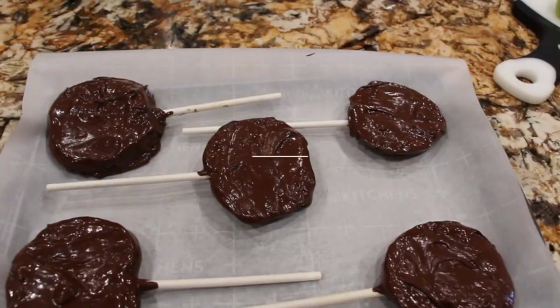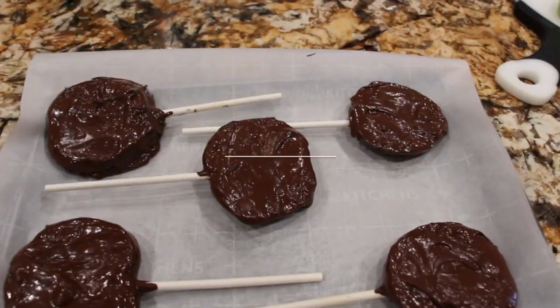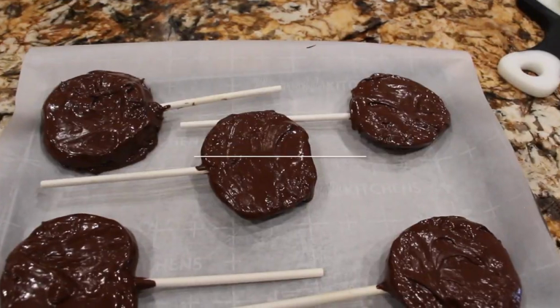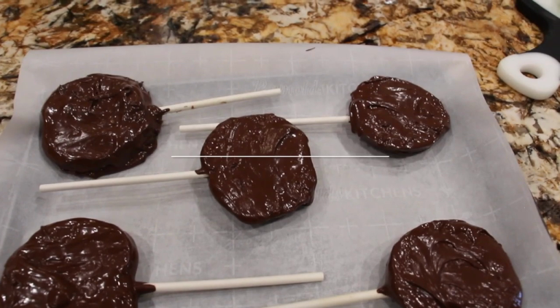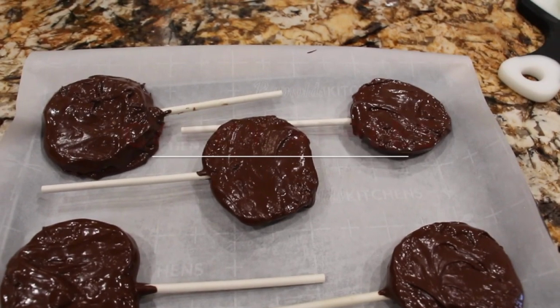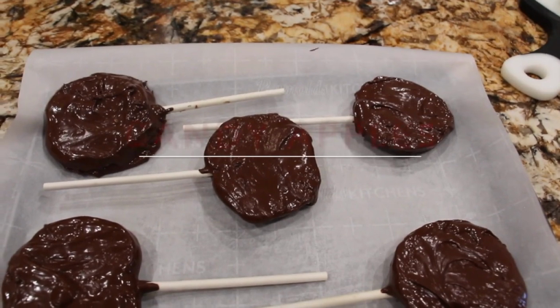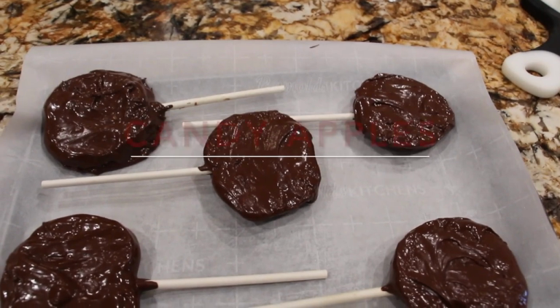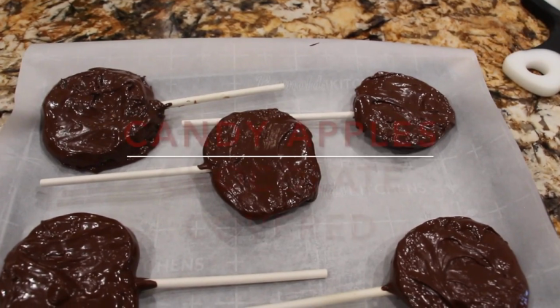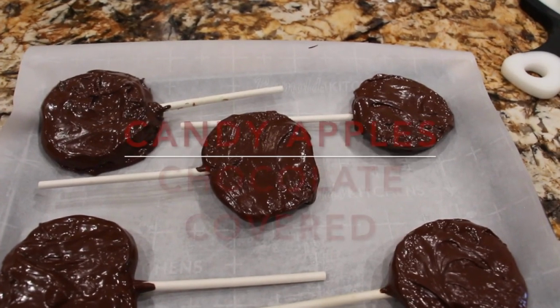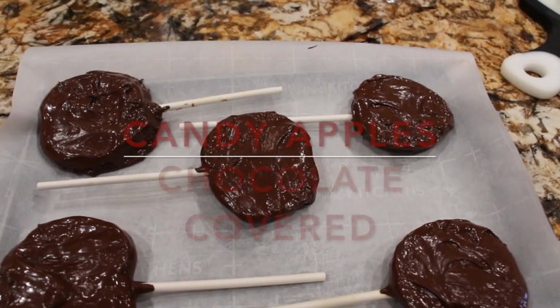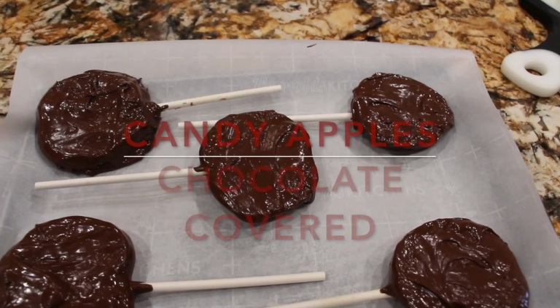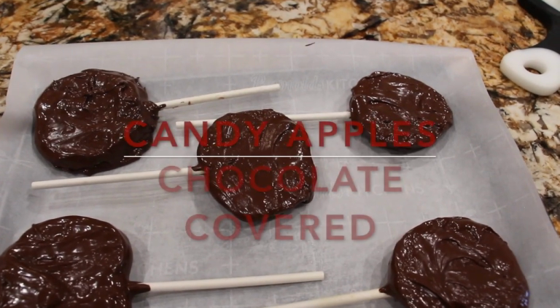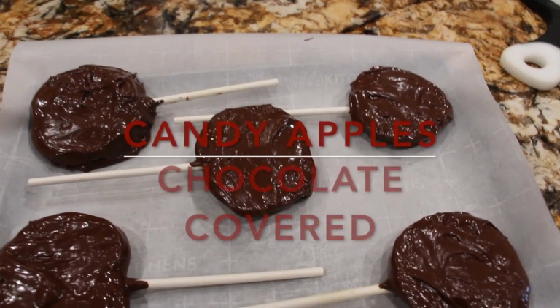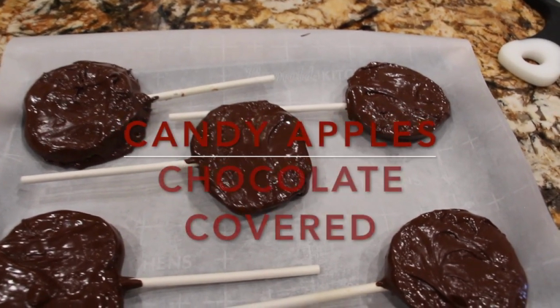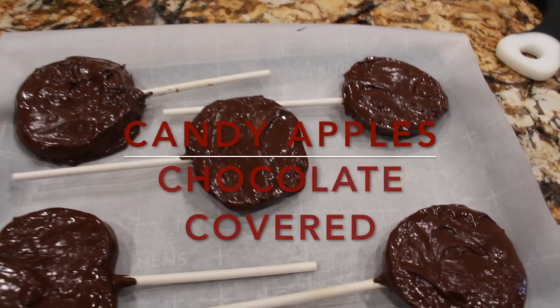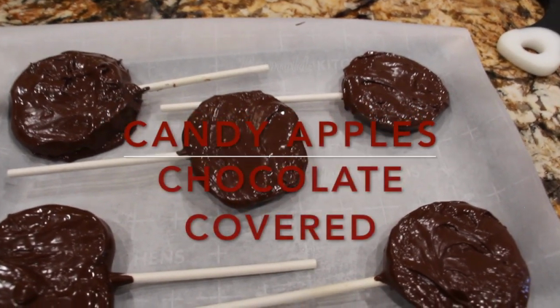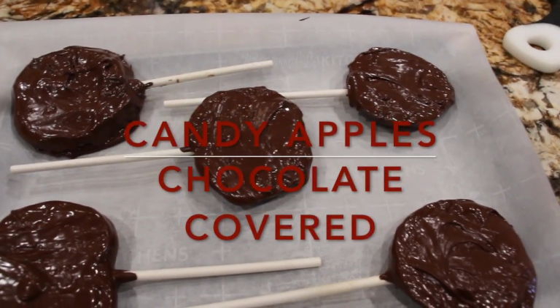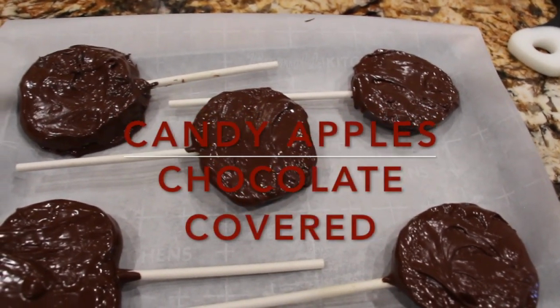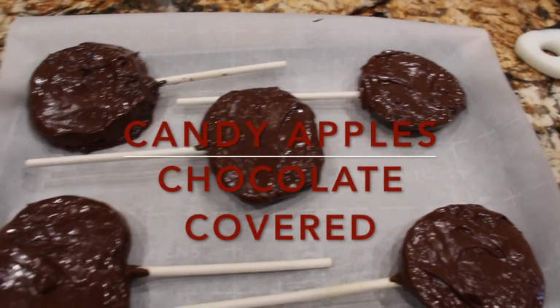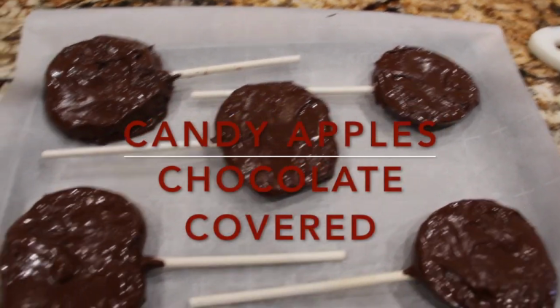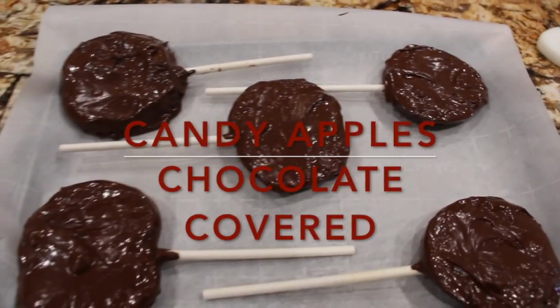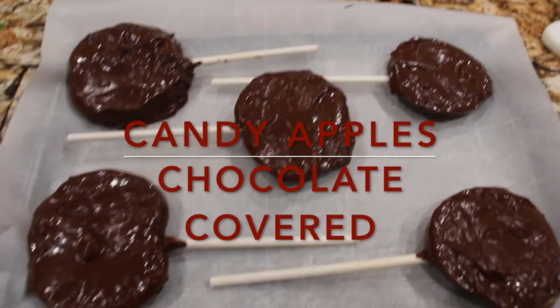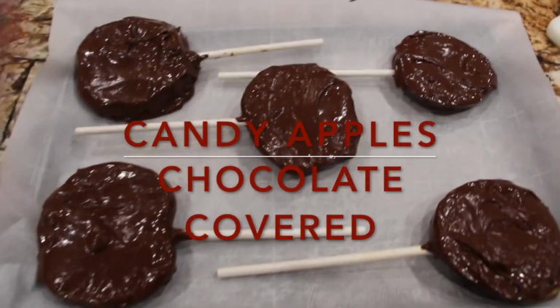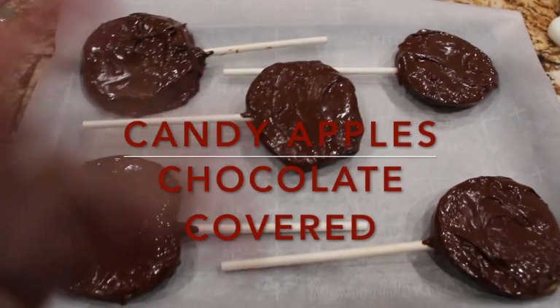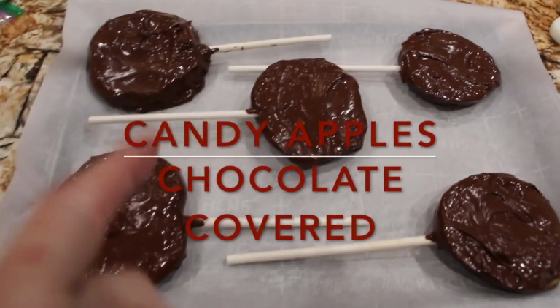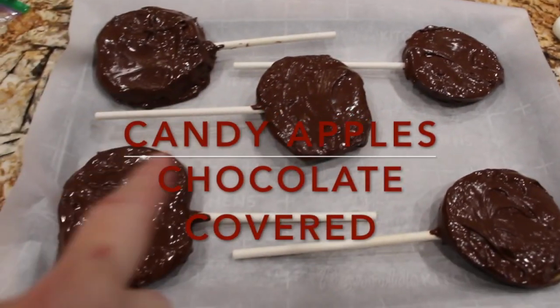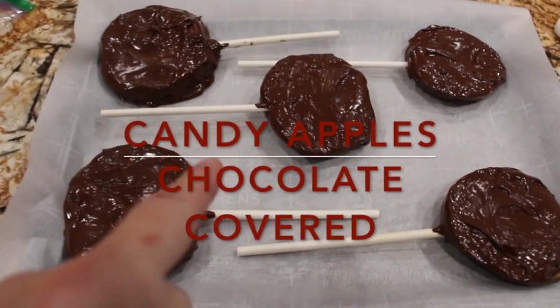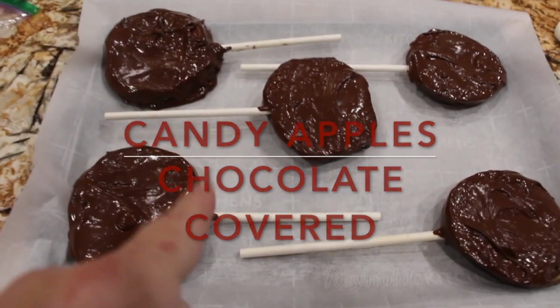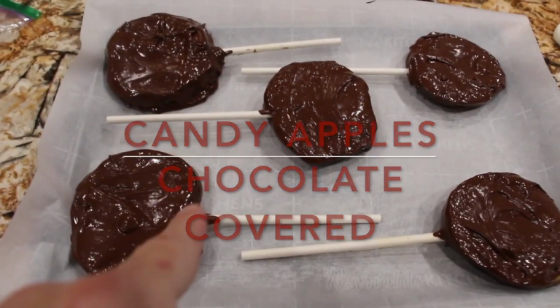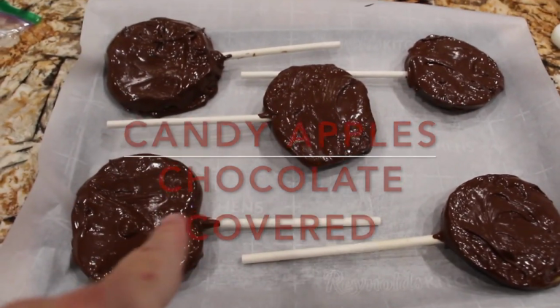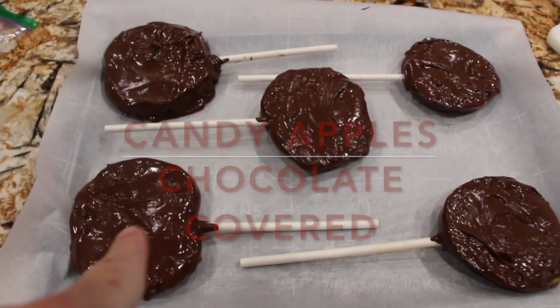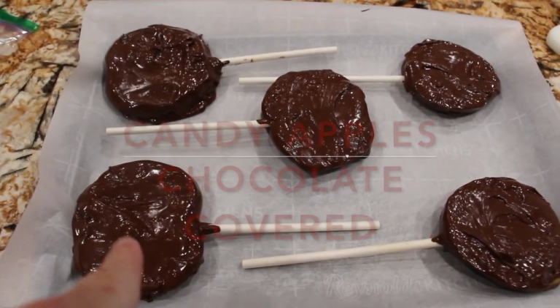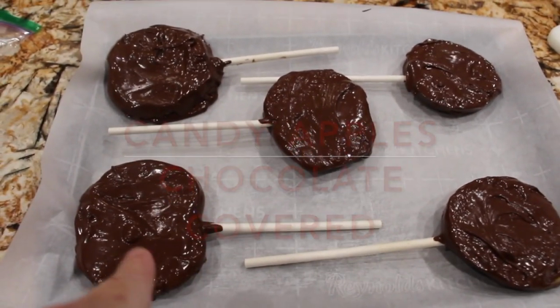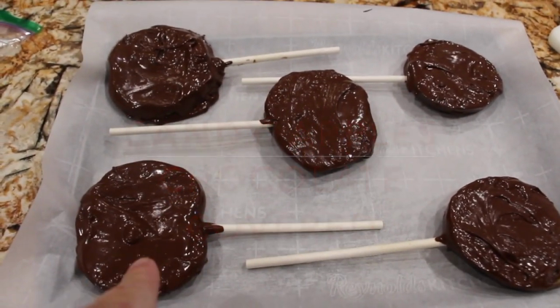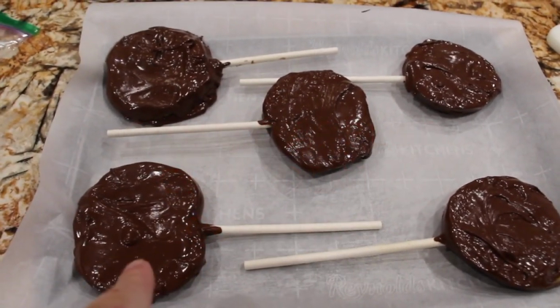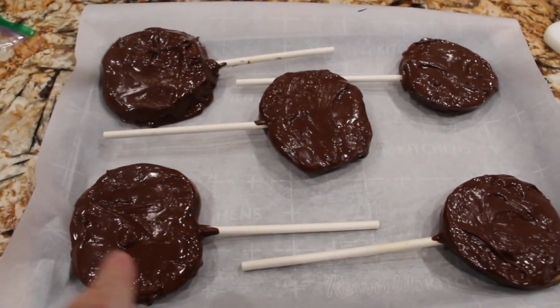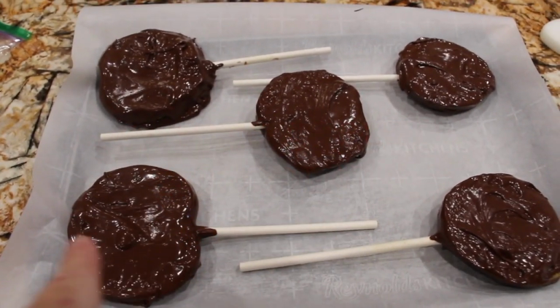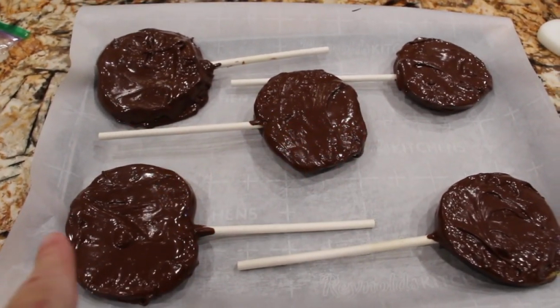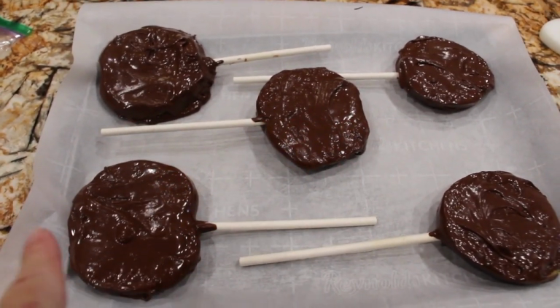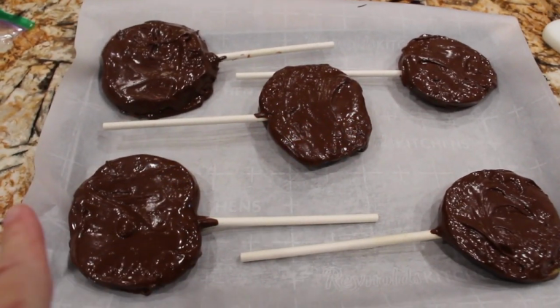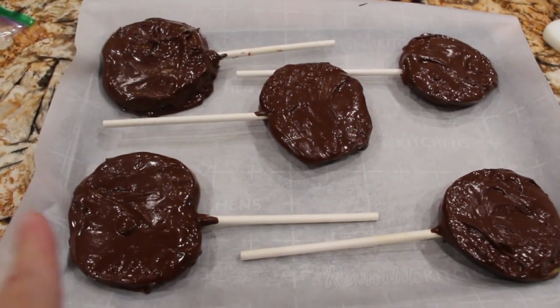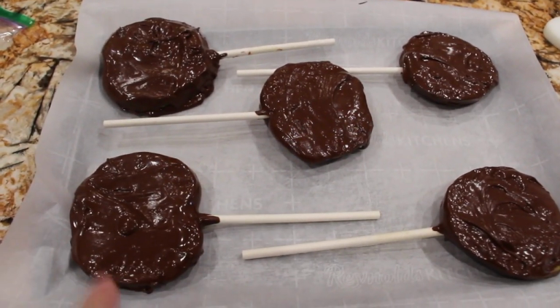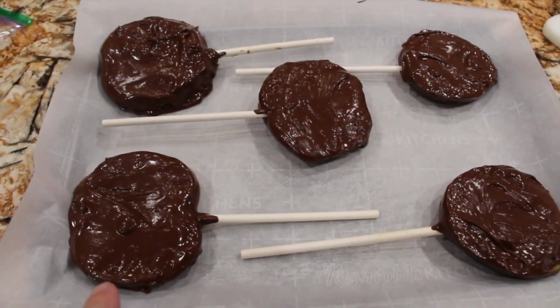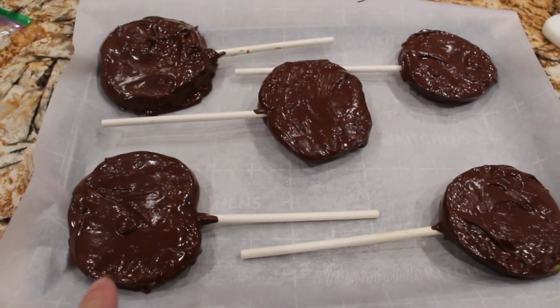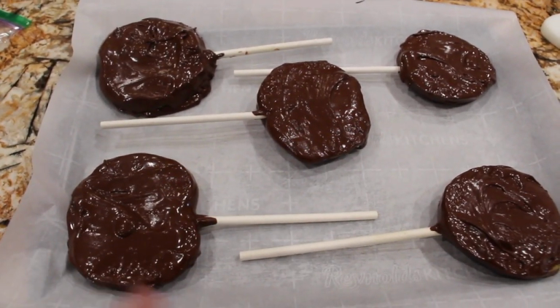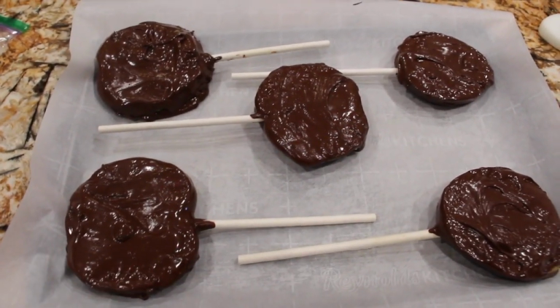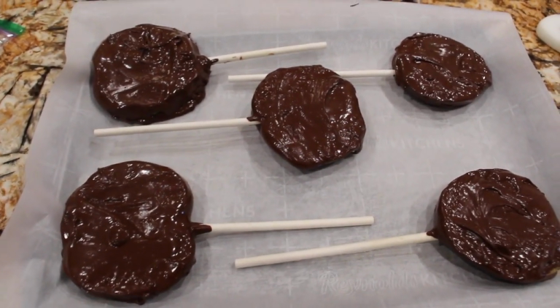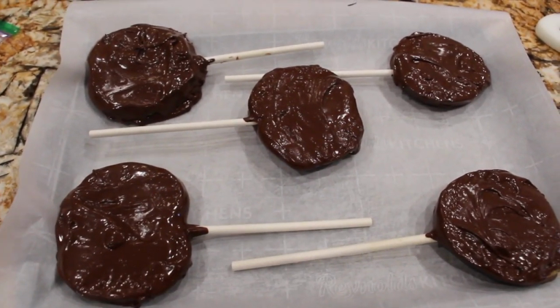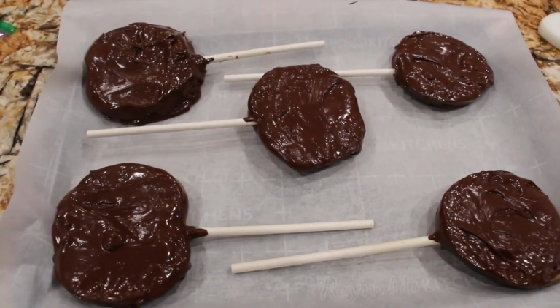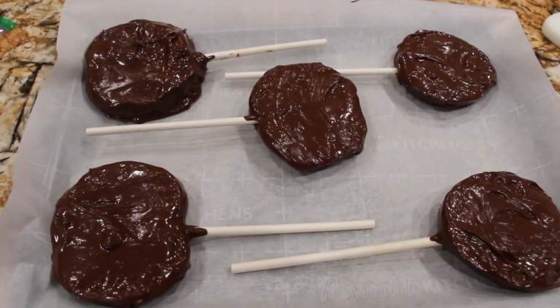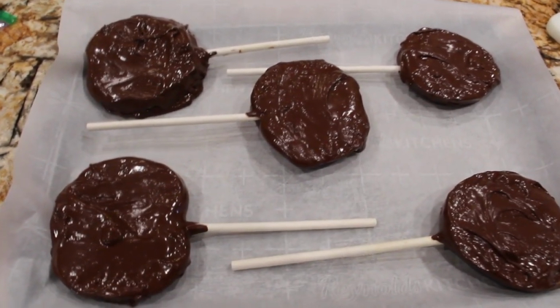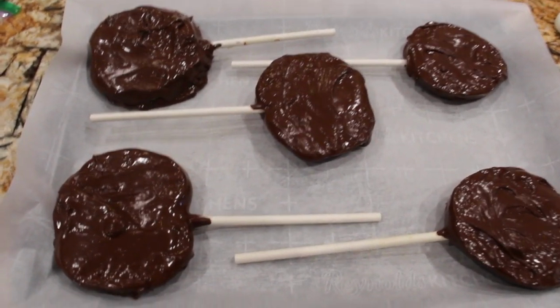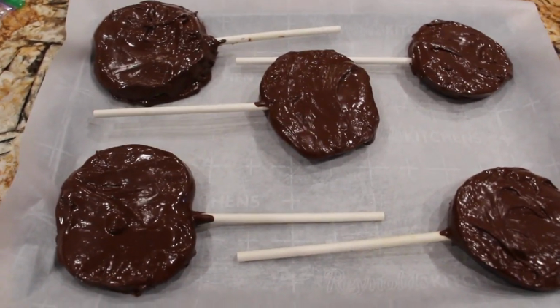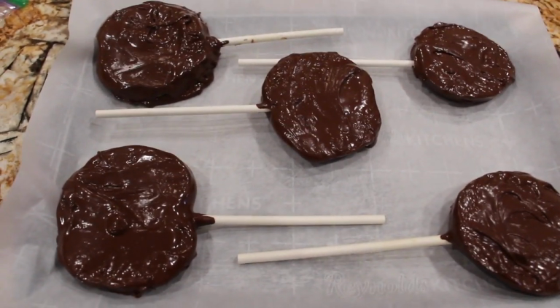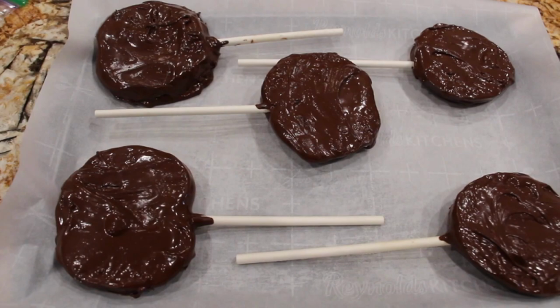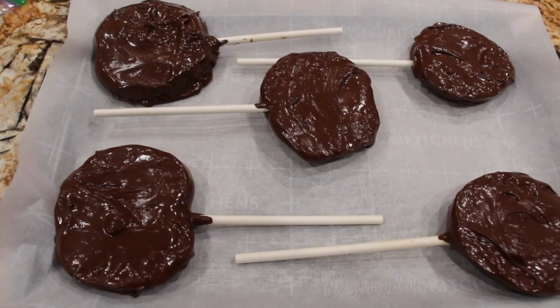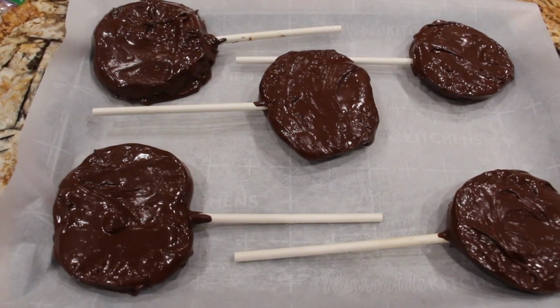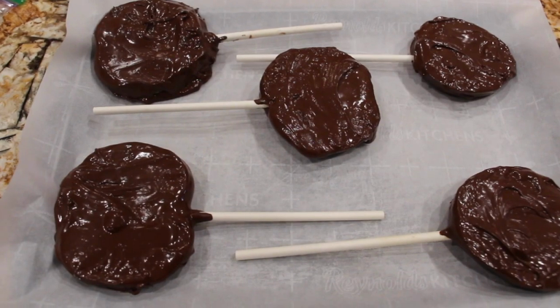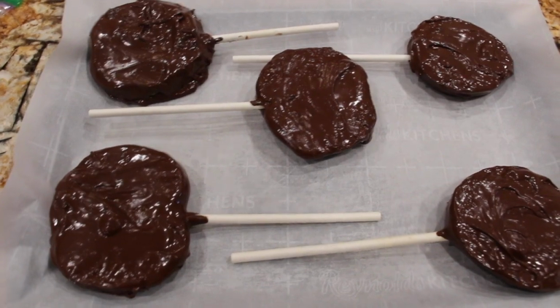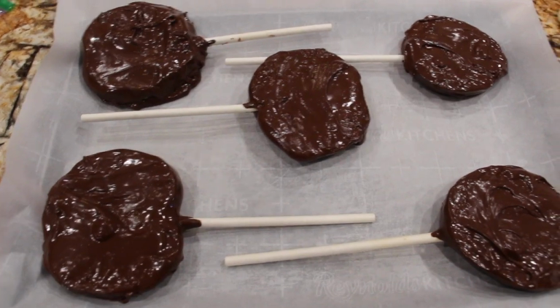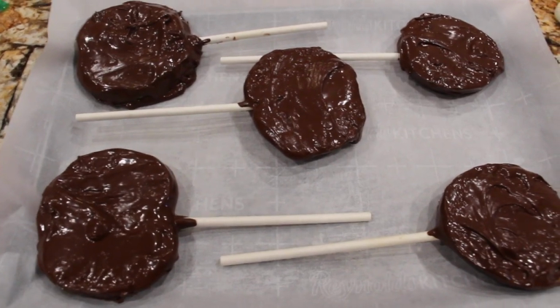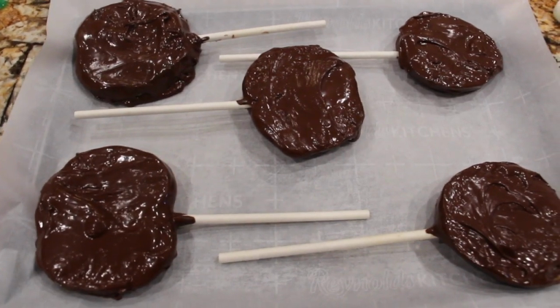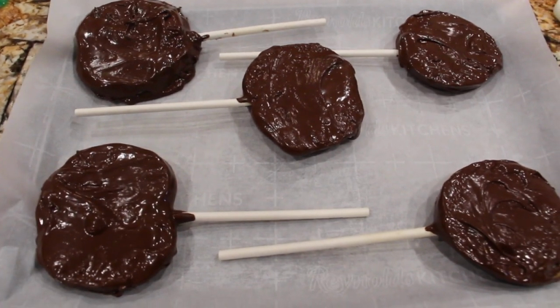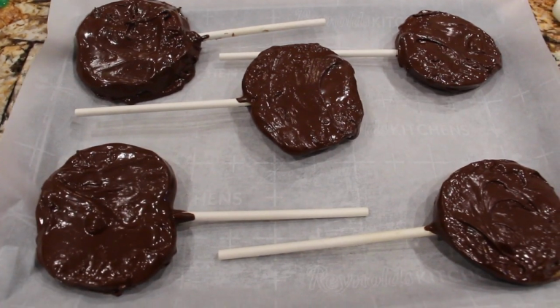Welcome to Cheryl's Home Cooking and today what I'm going to show you is how I make these candy apples. So let's get started.